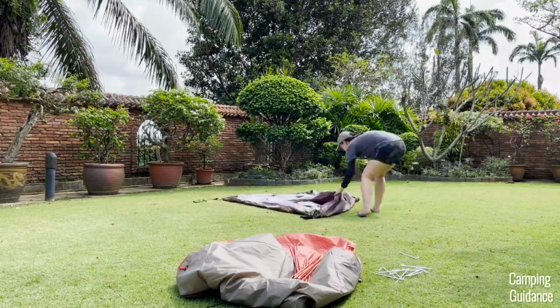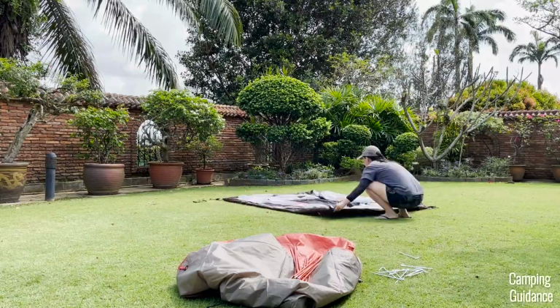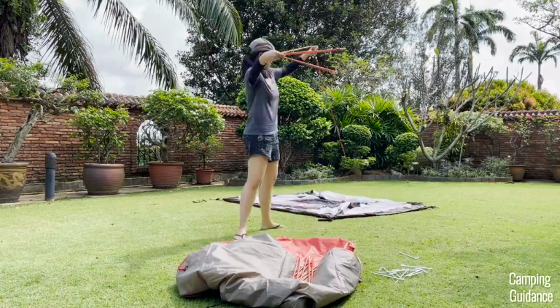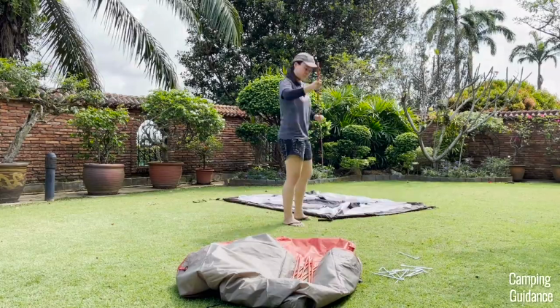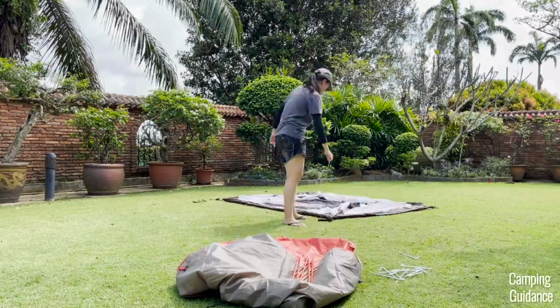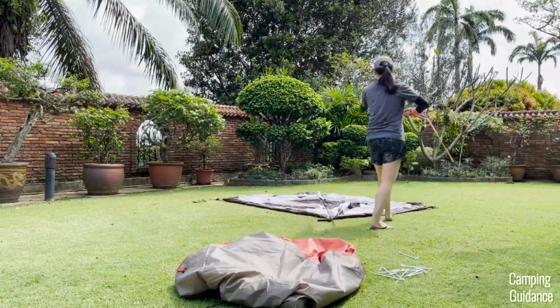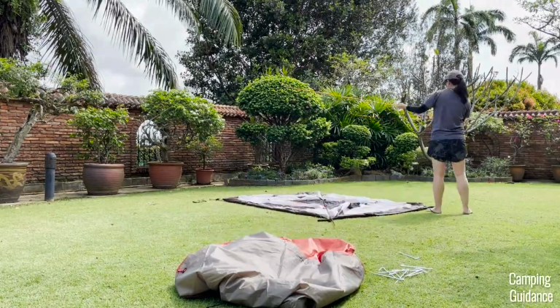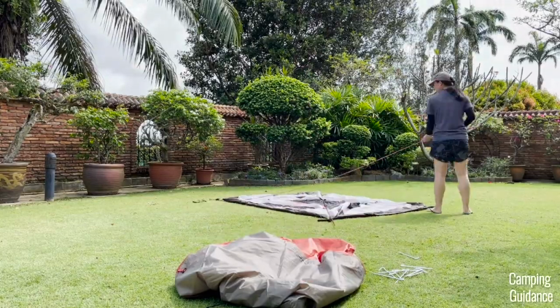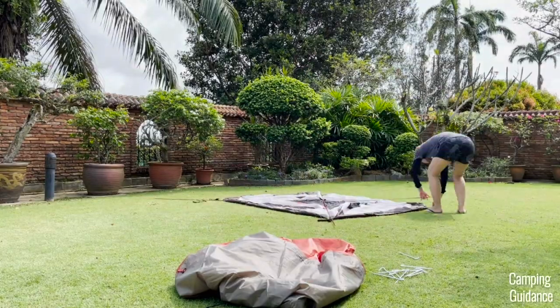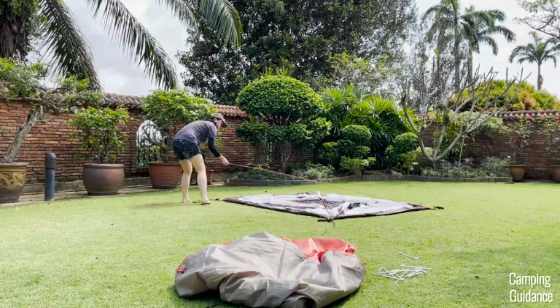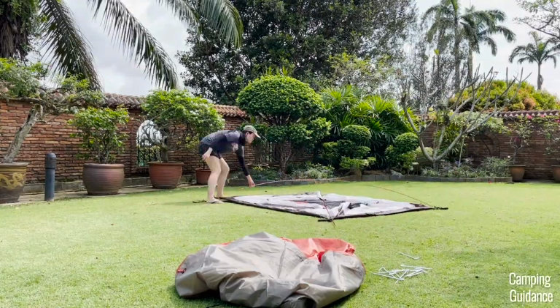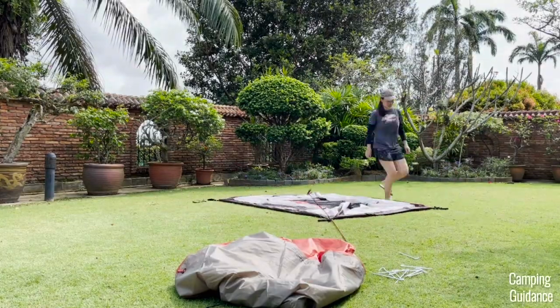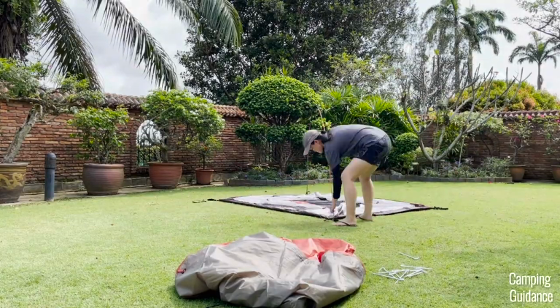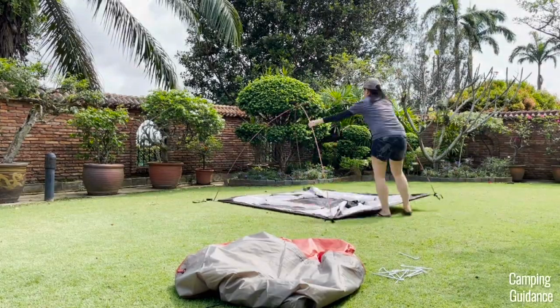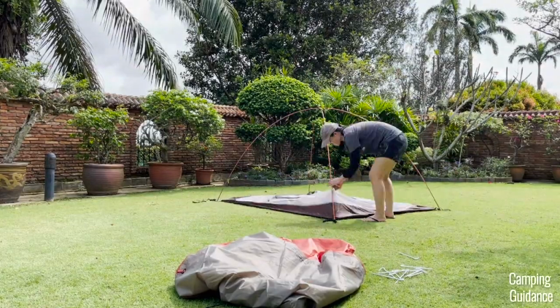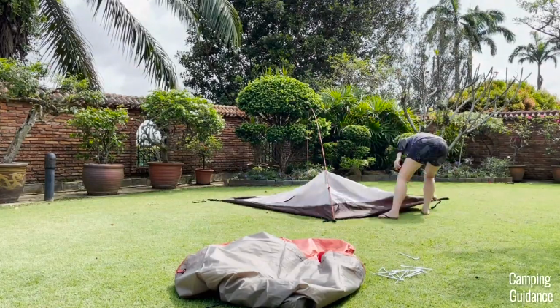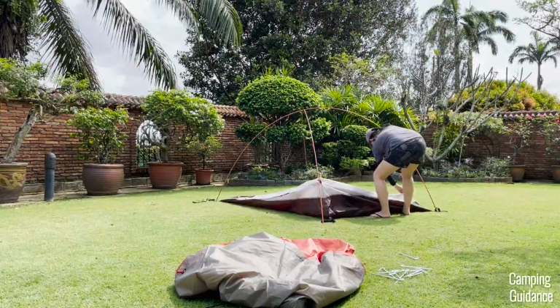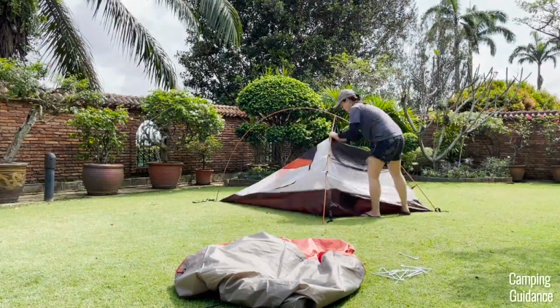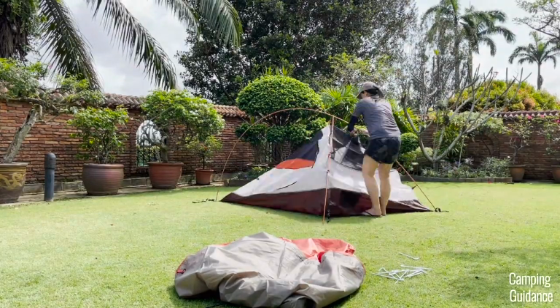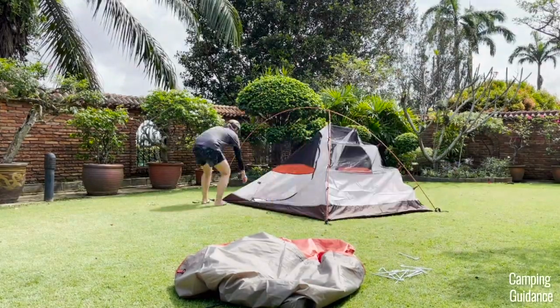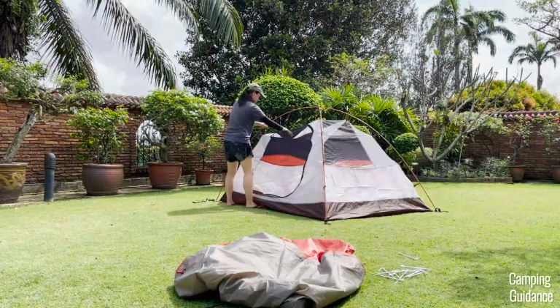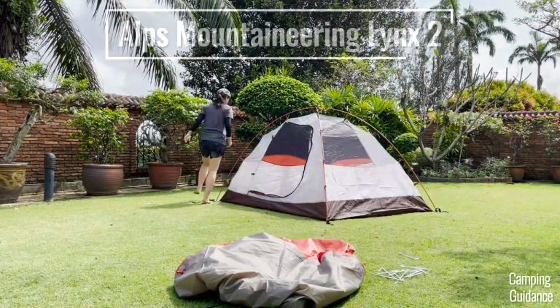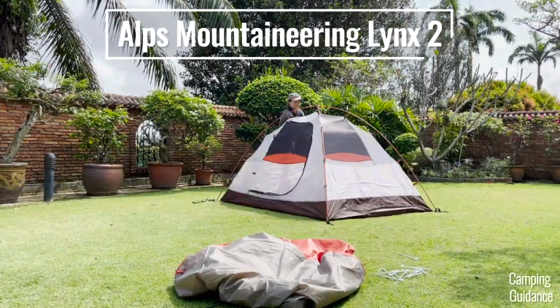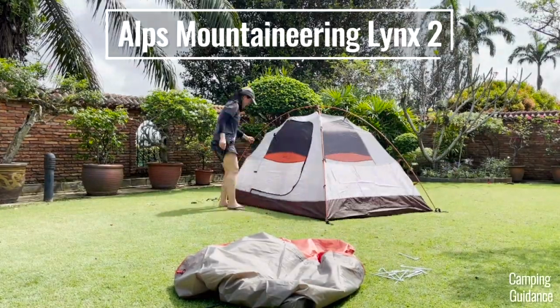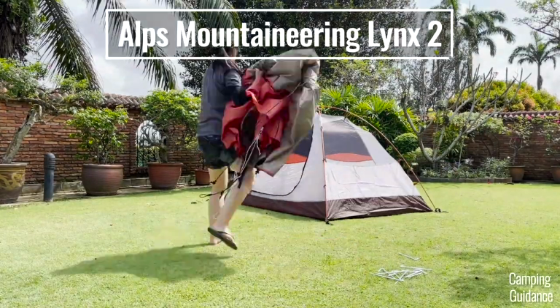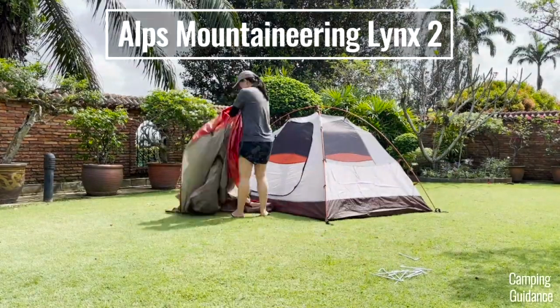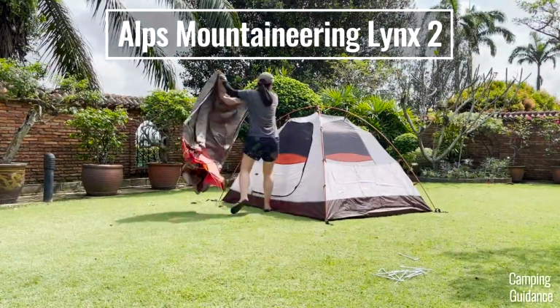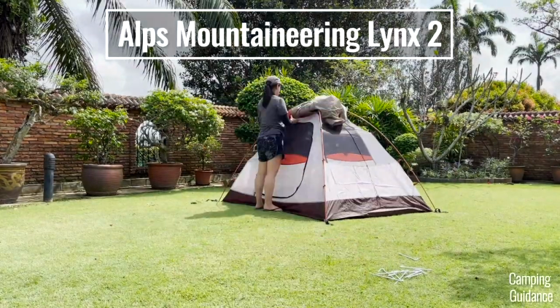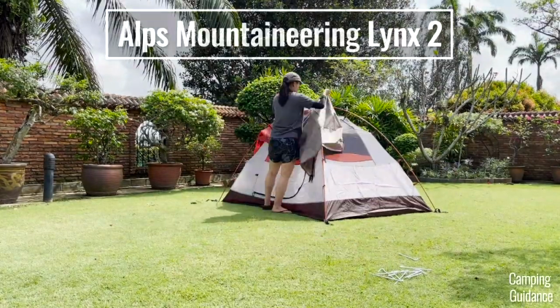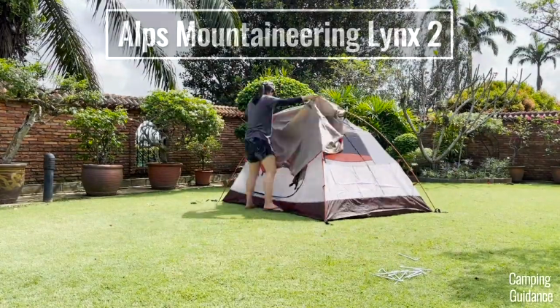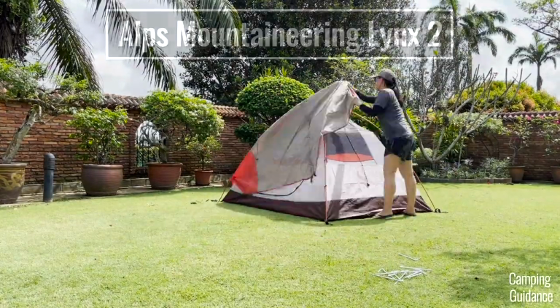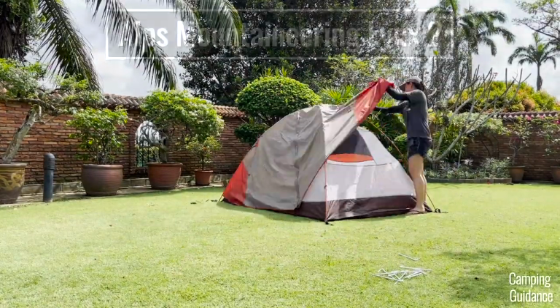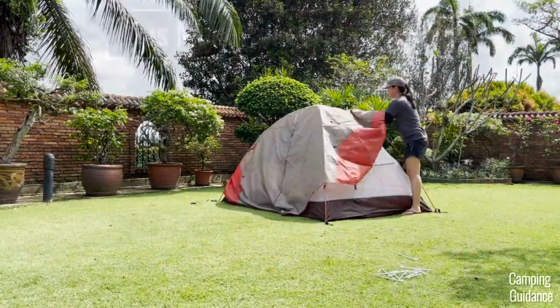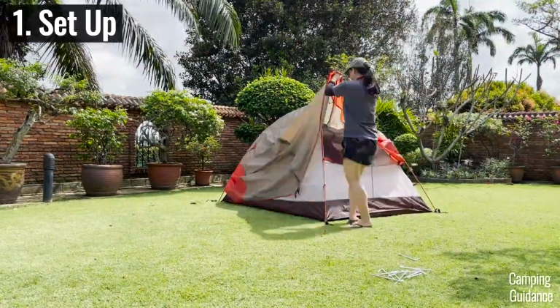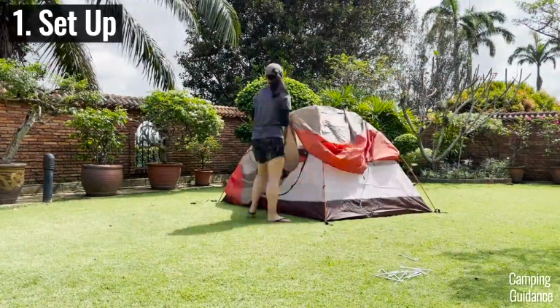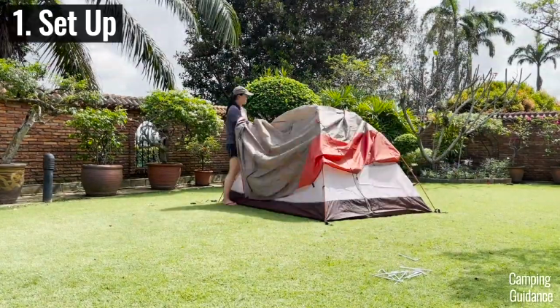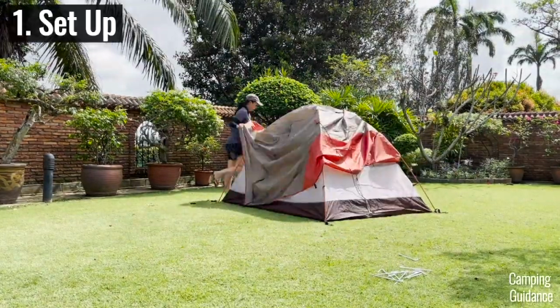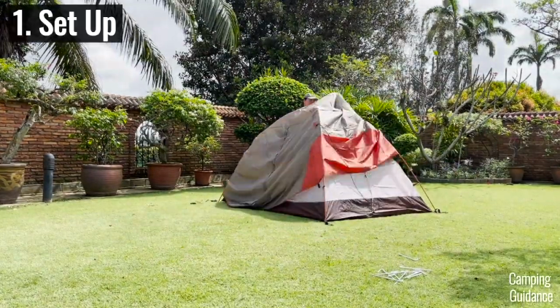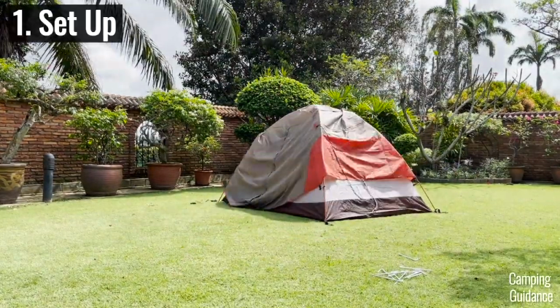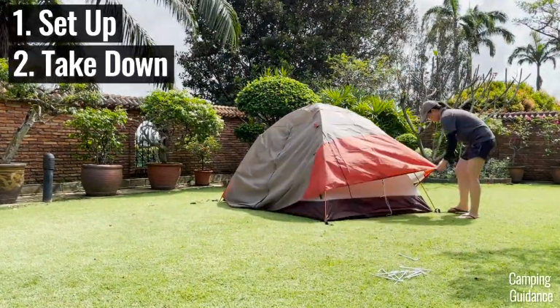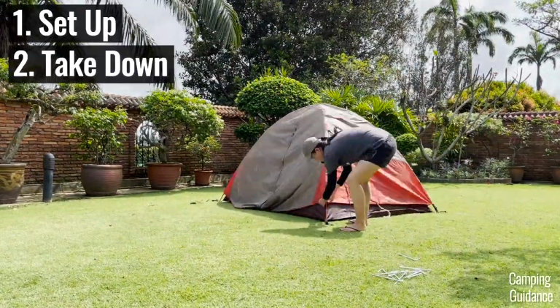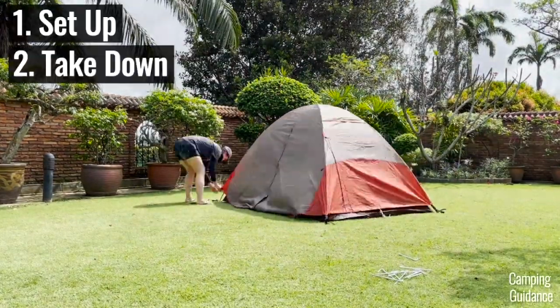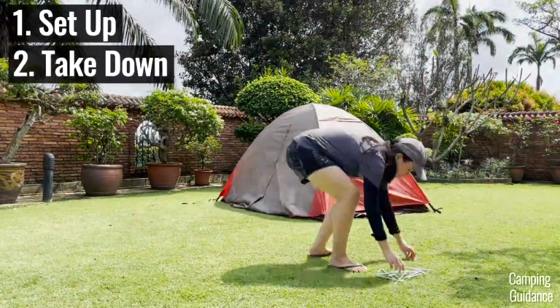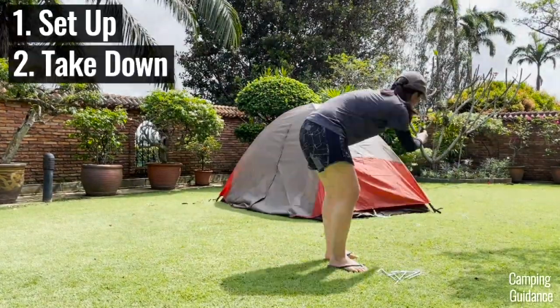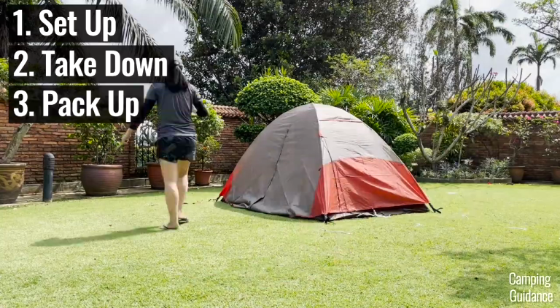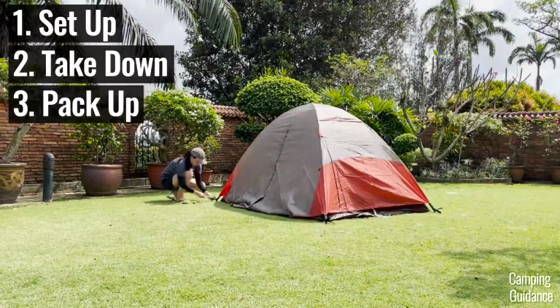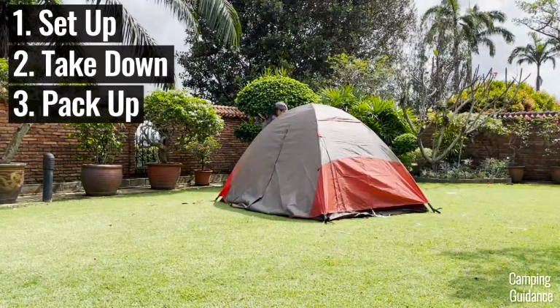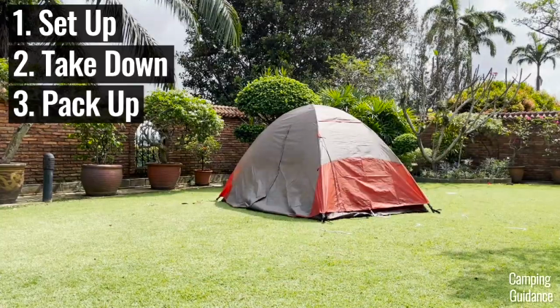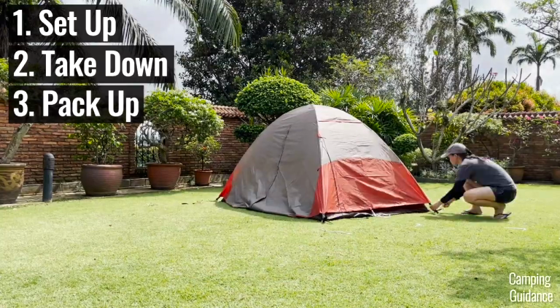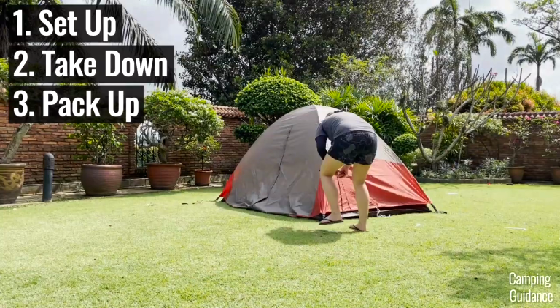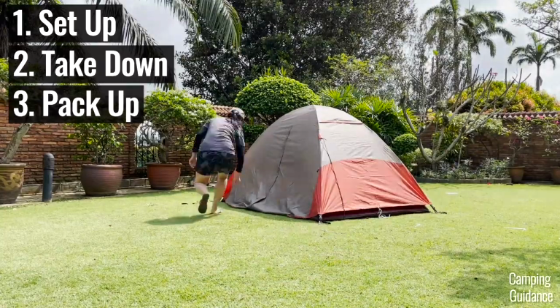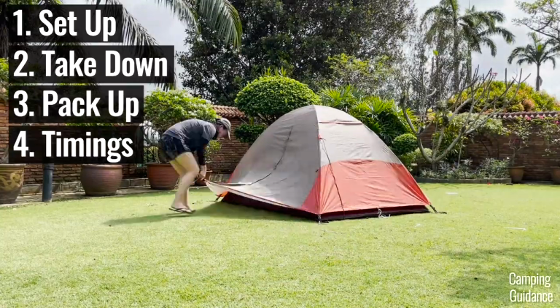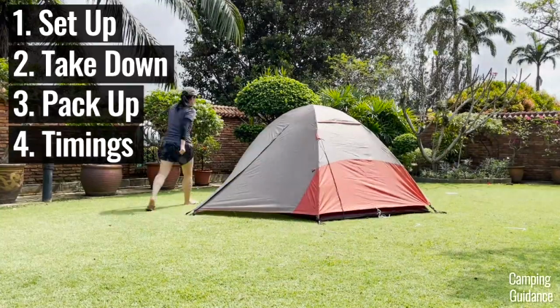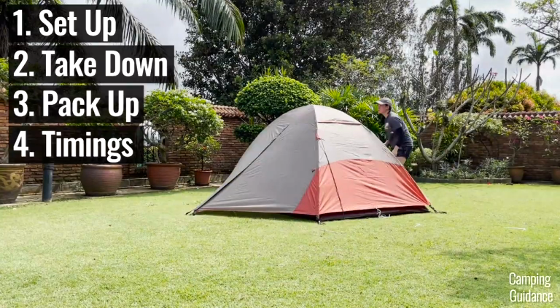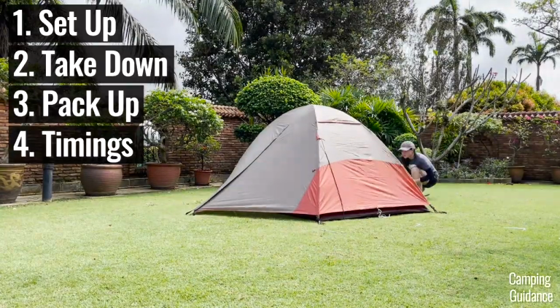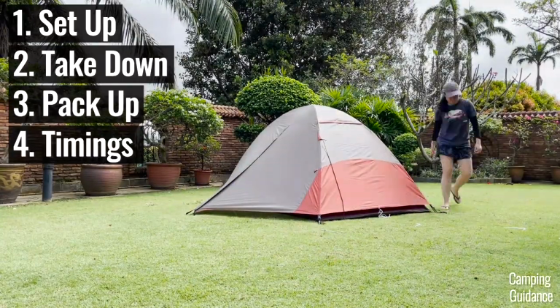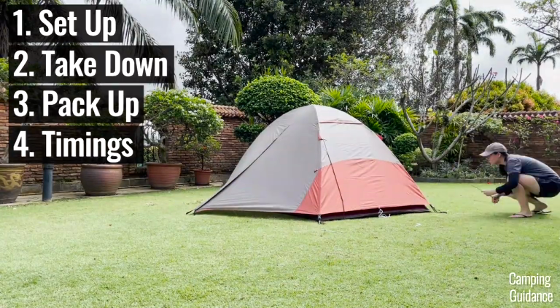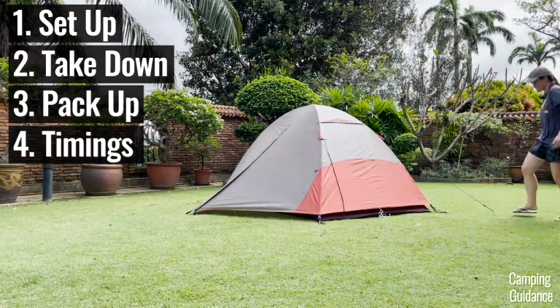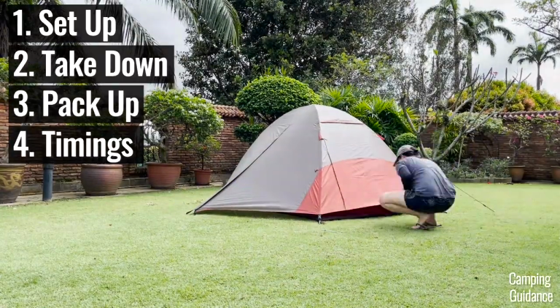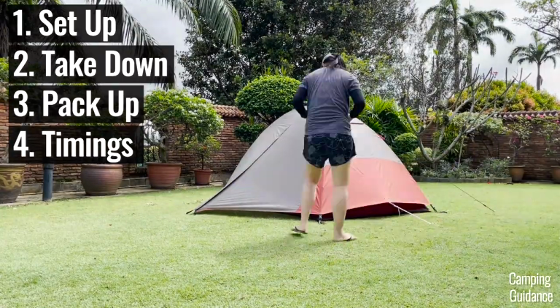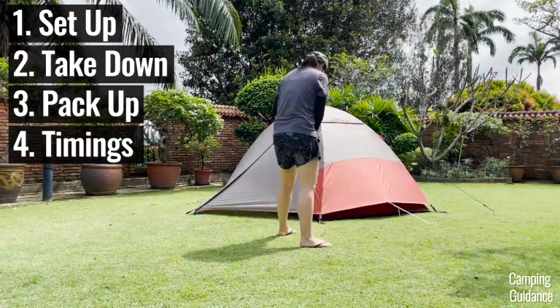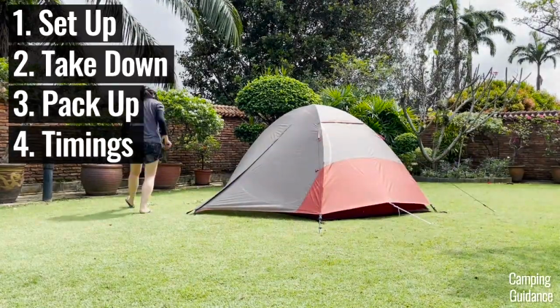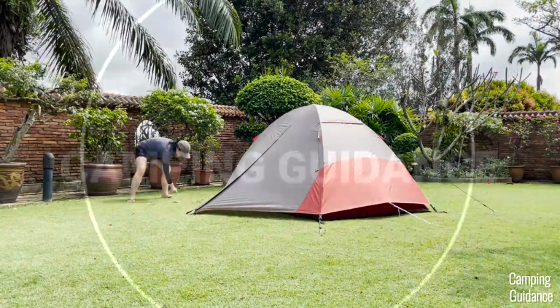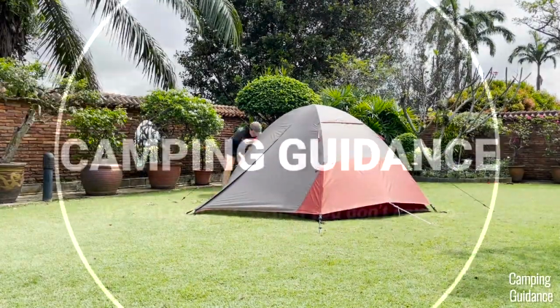In this video, I'm going to show you how to set up the Elks Mountaineering Lynx two-person tent, take it down, pack it up, and also how long it takes.